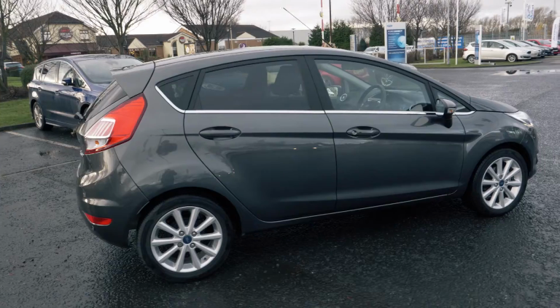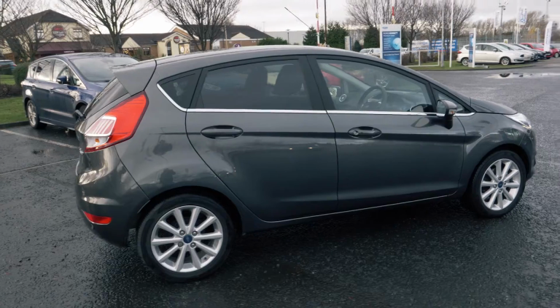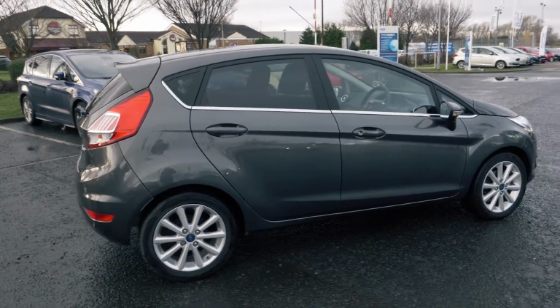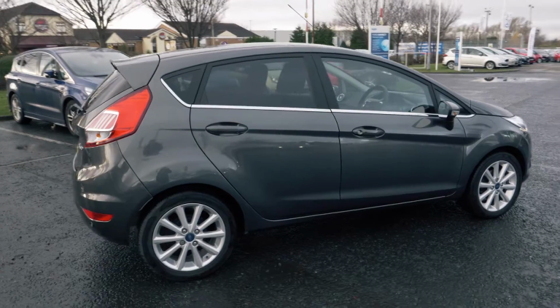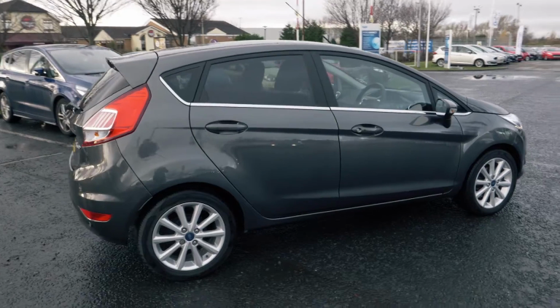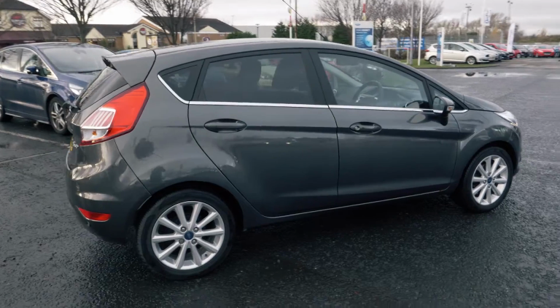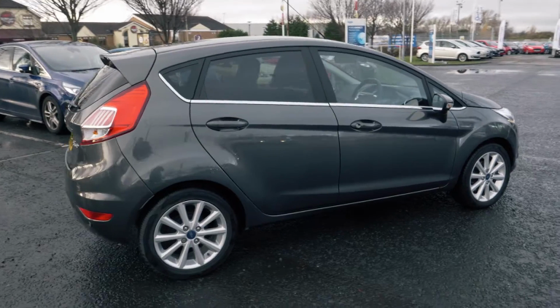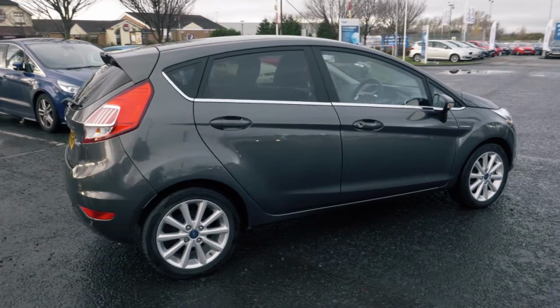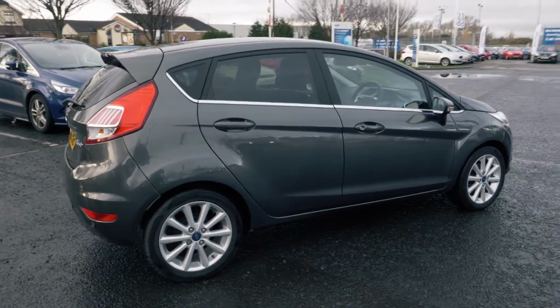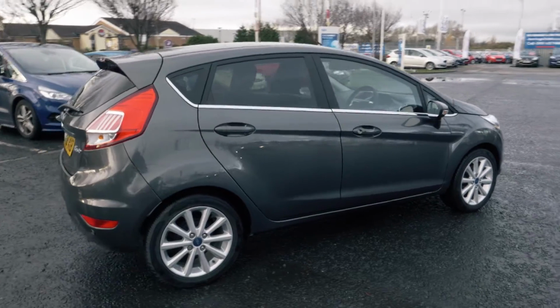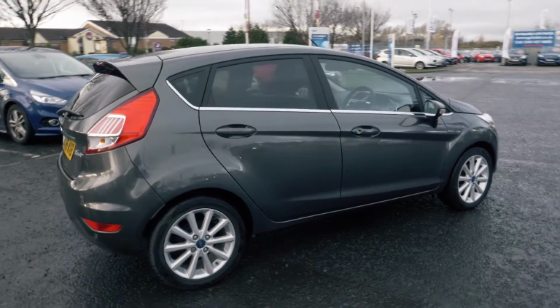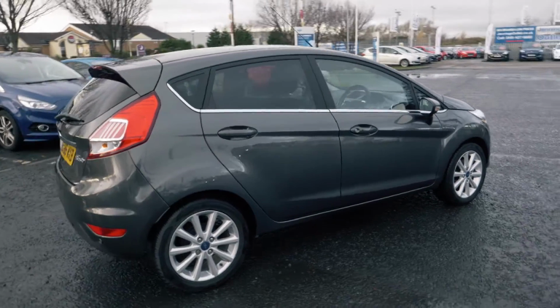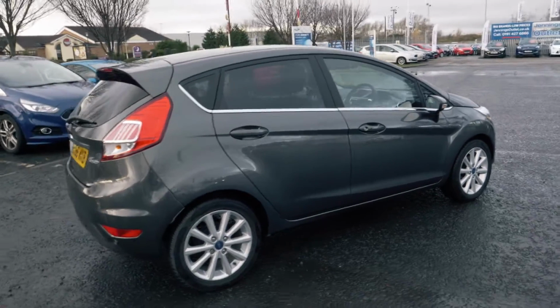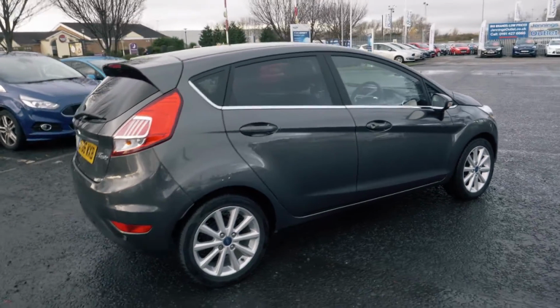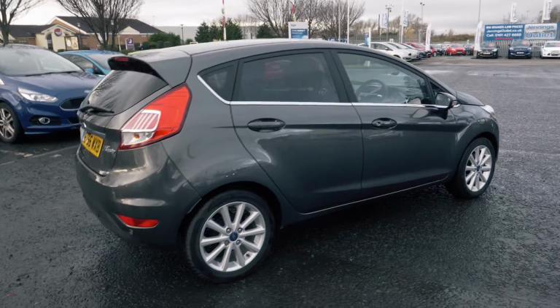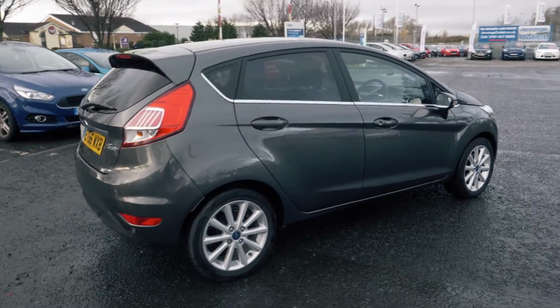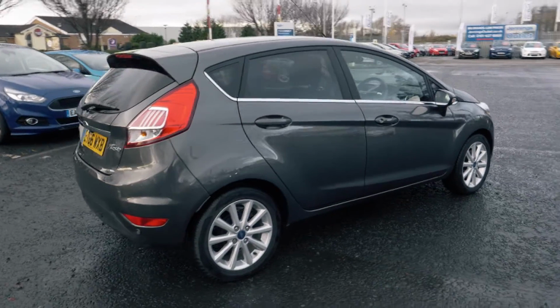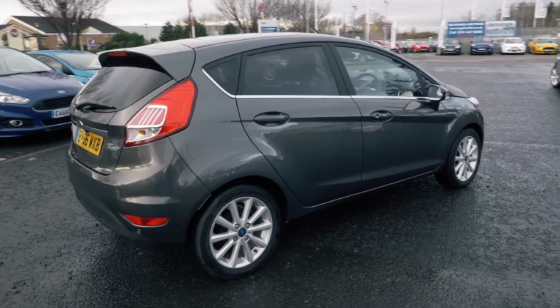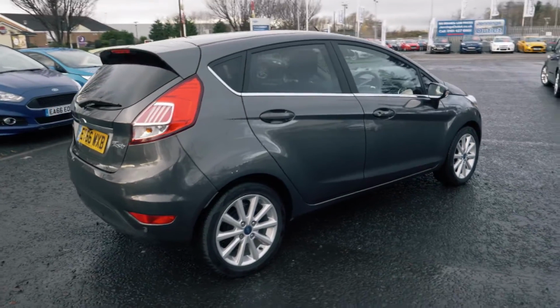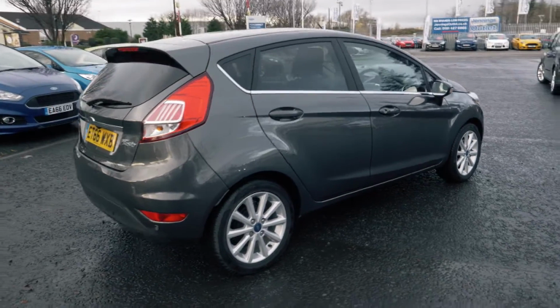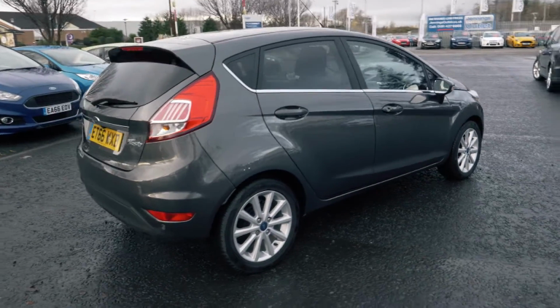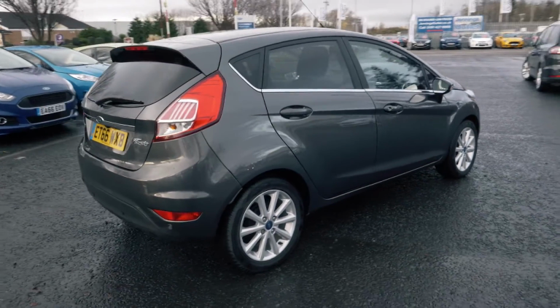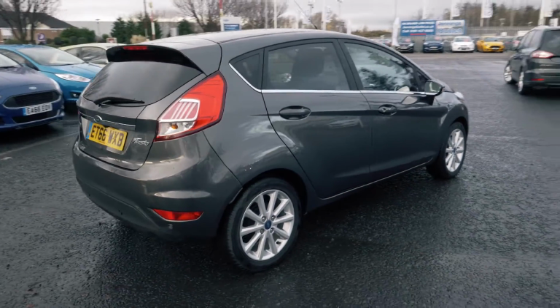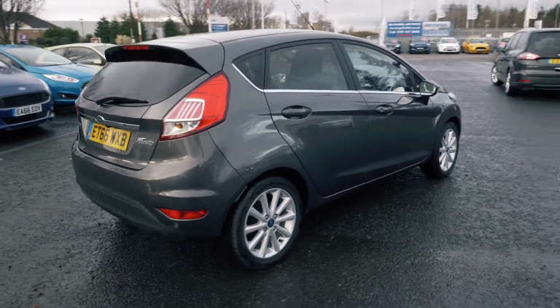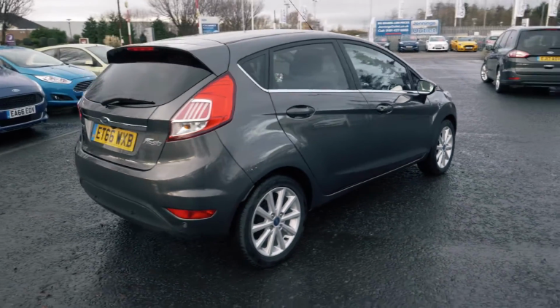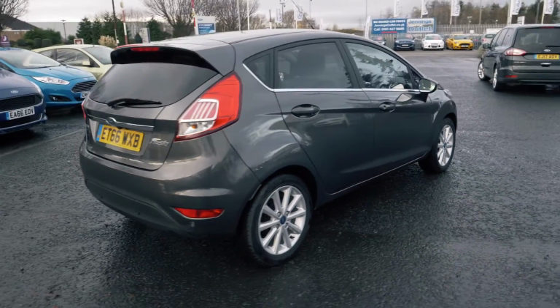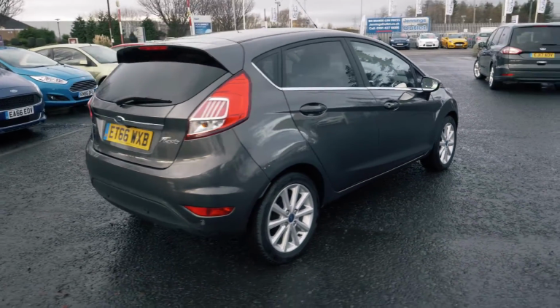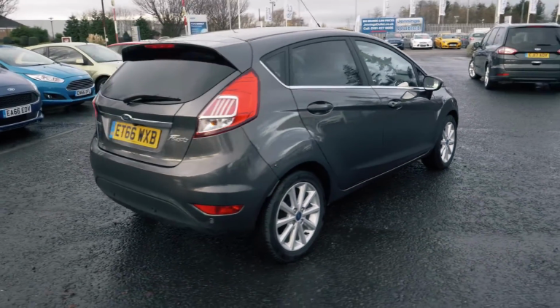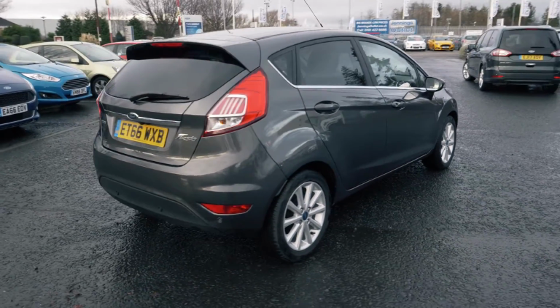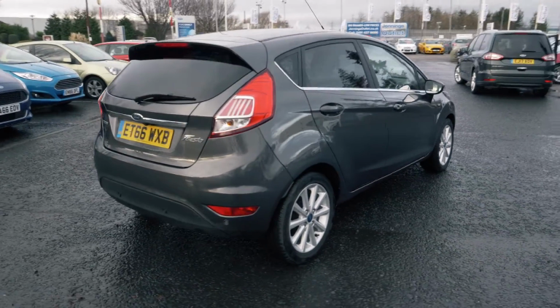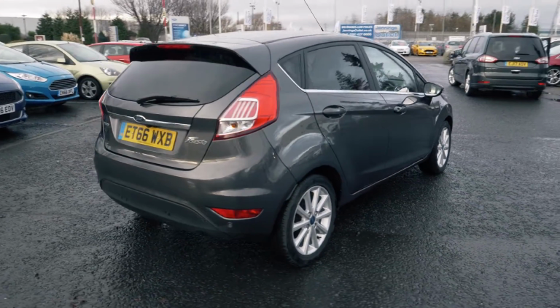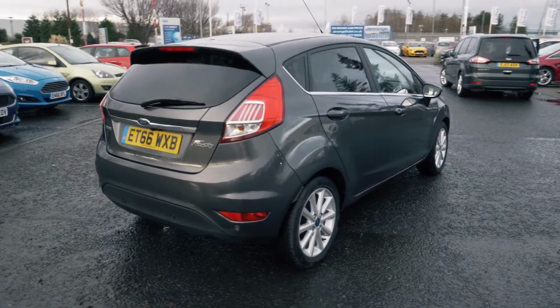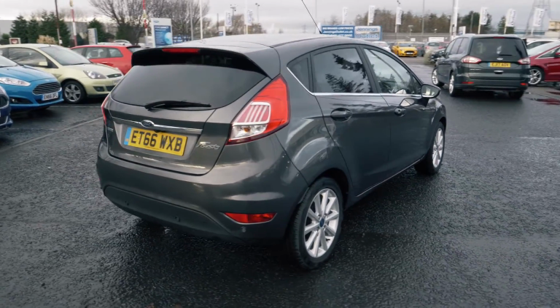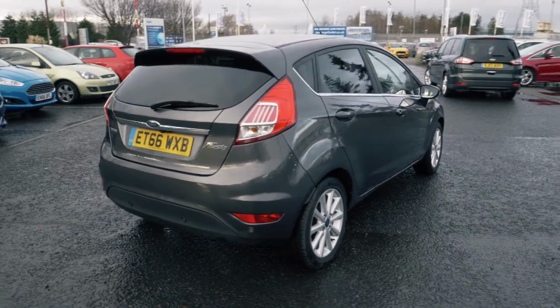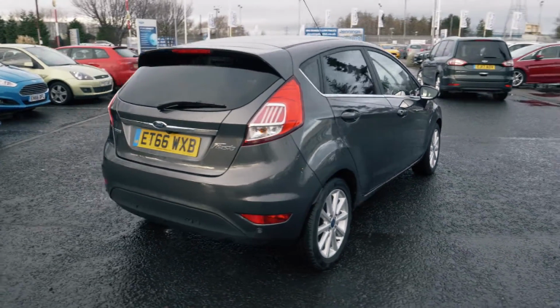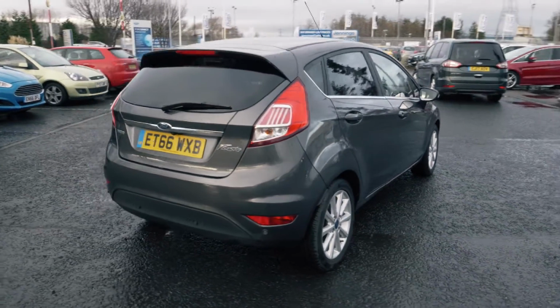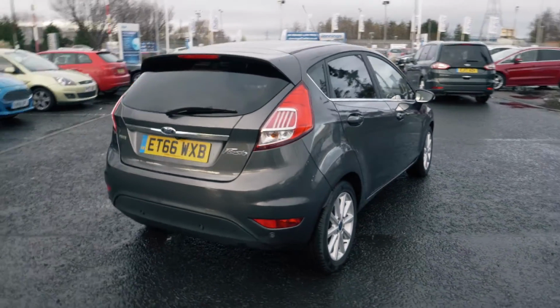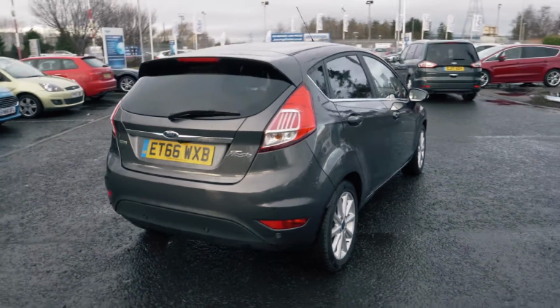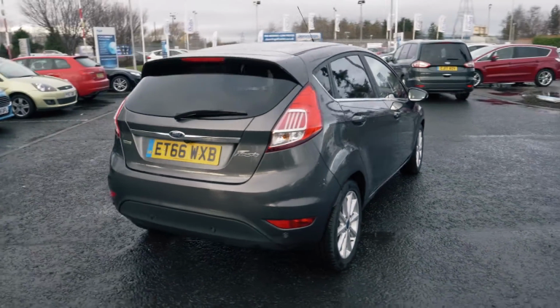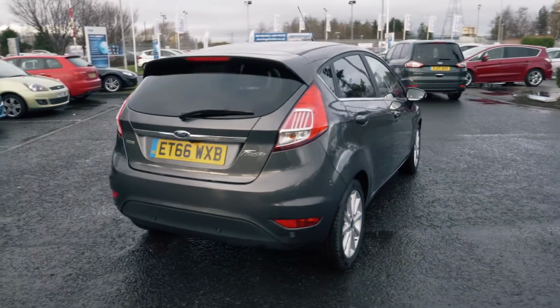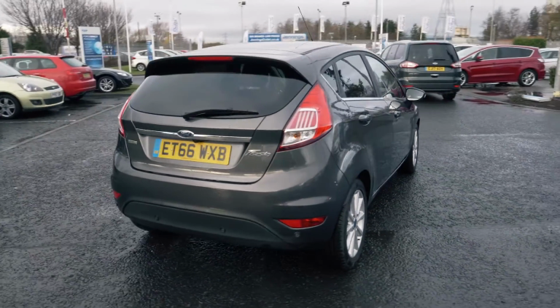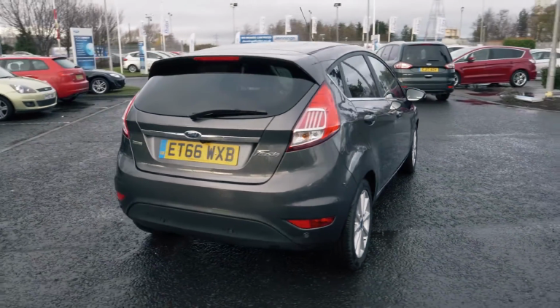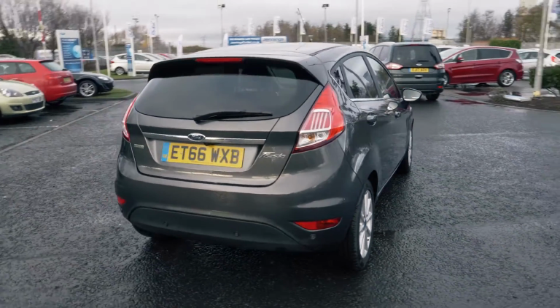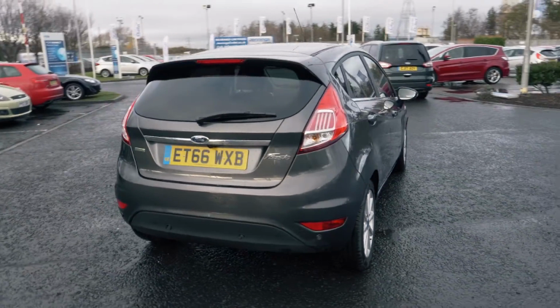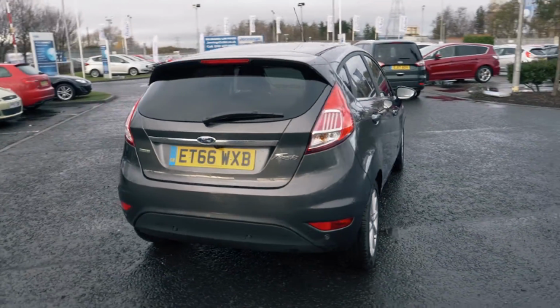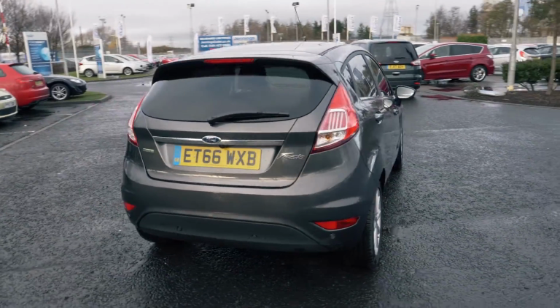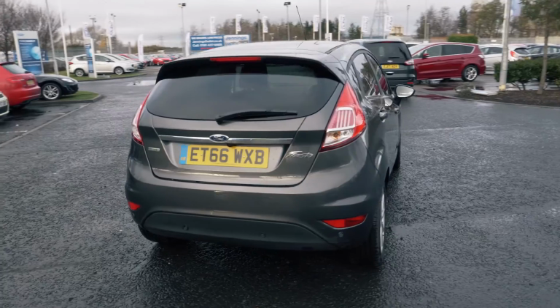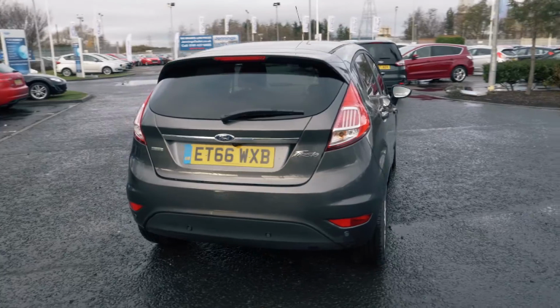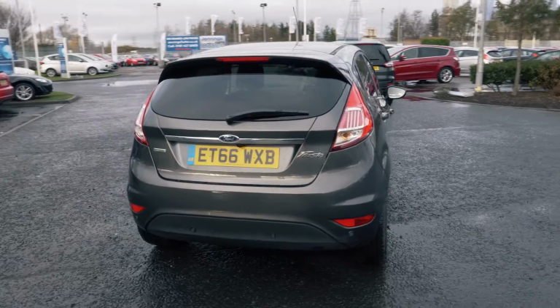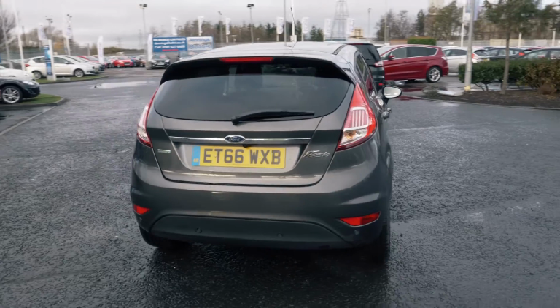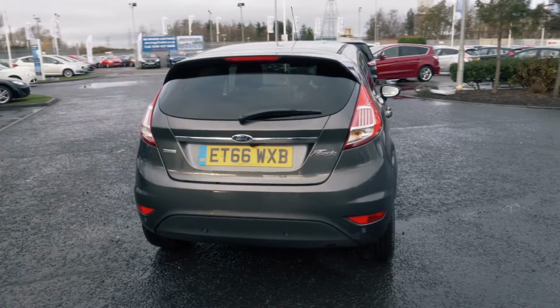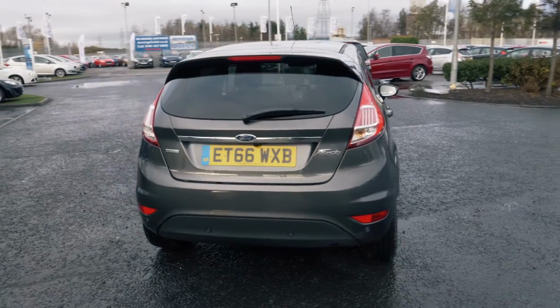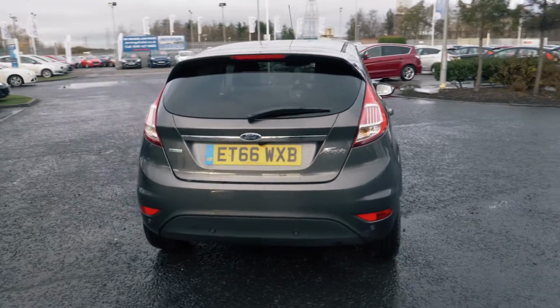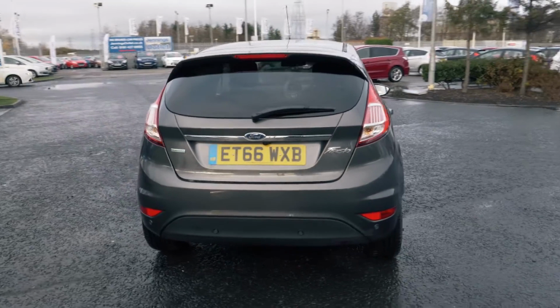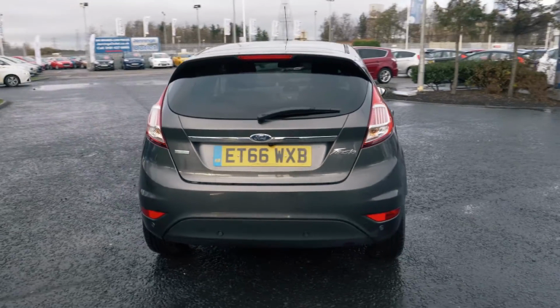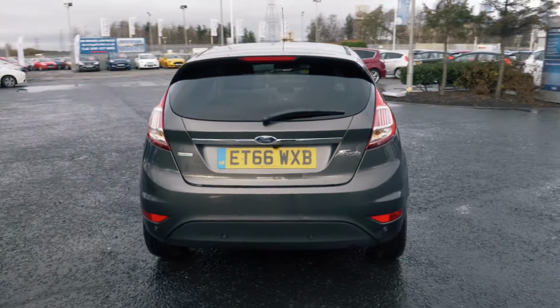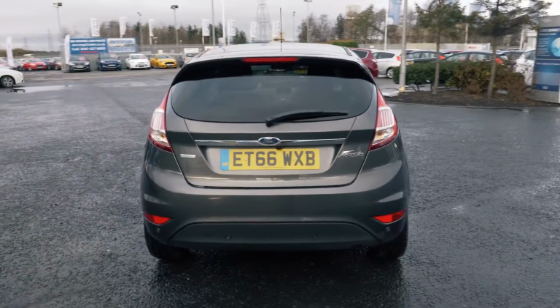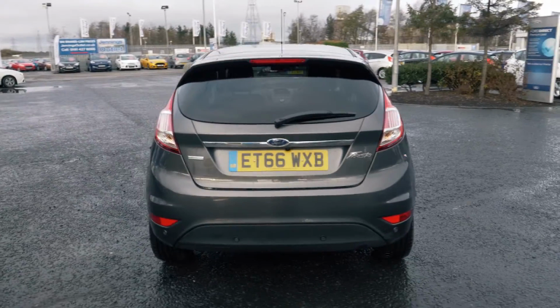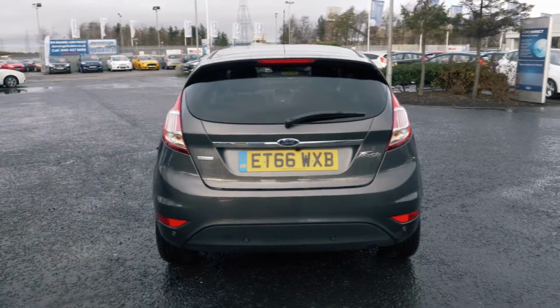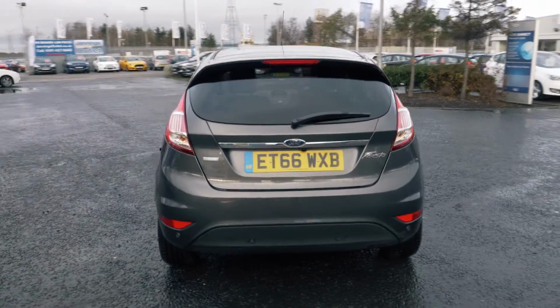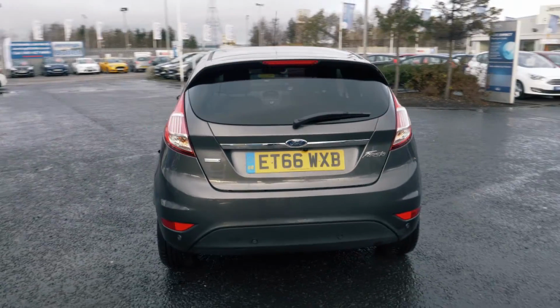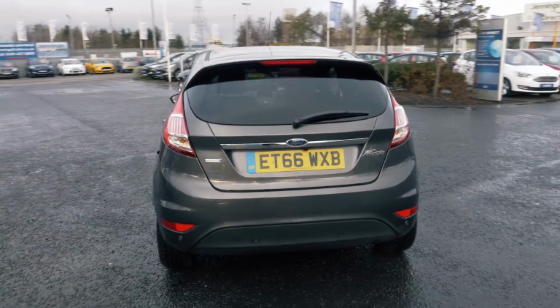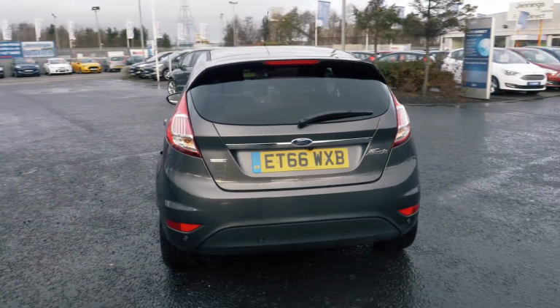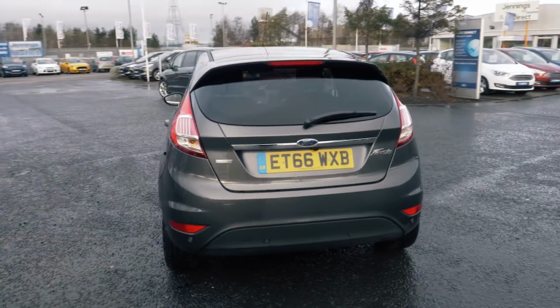Welcome to Jennings. Today we're going to be looking at the Ford Fiesta 1.0L EcoBoost Titanium 5-door hatchback.